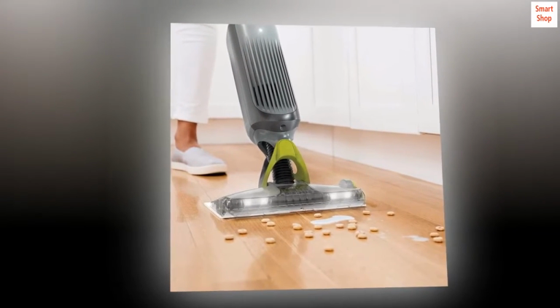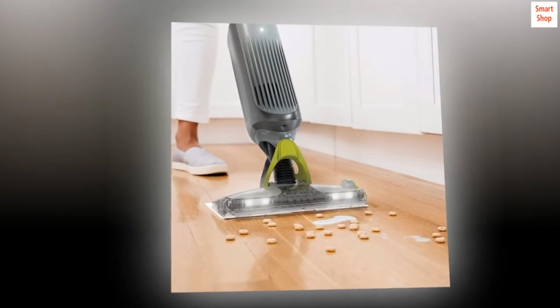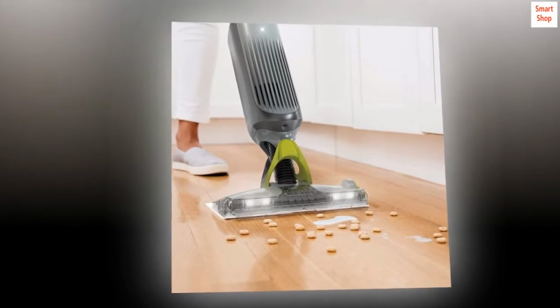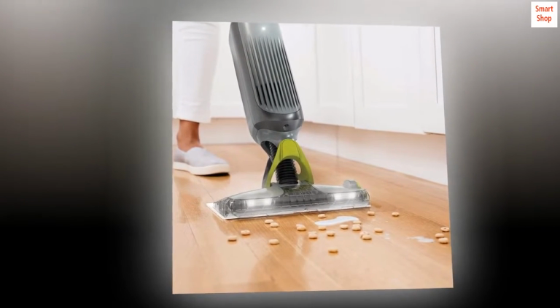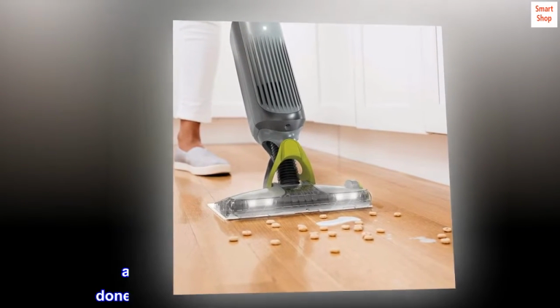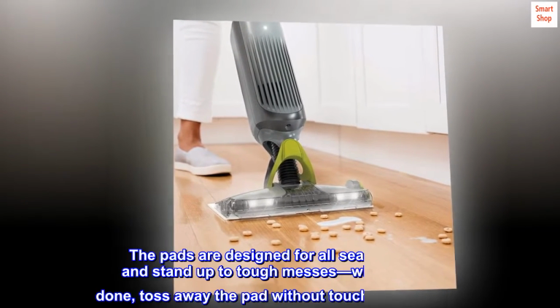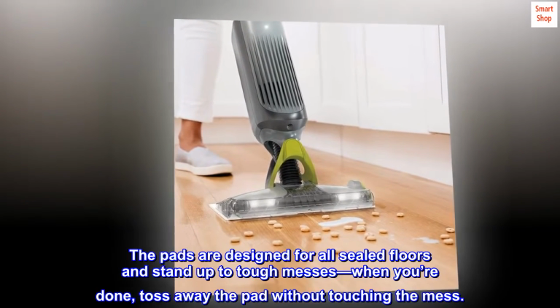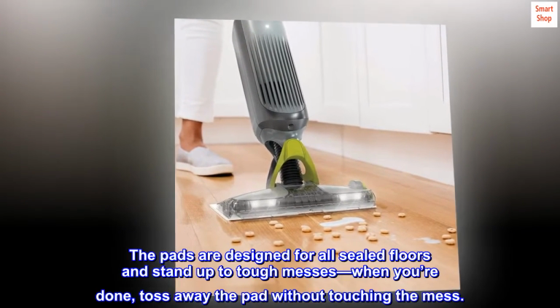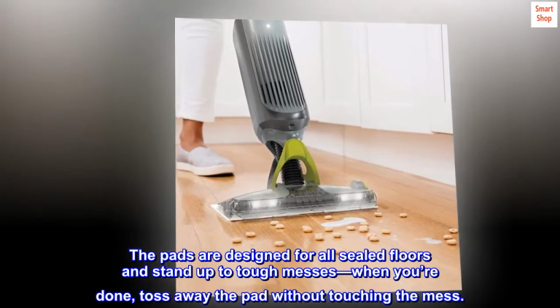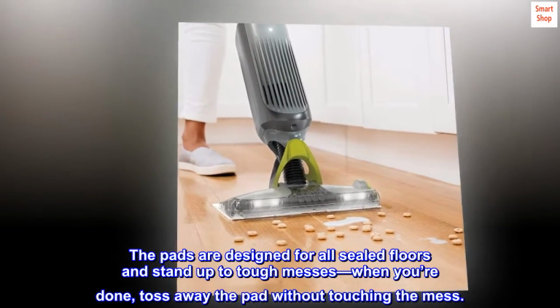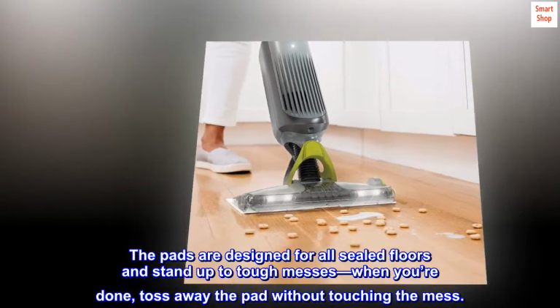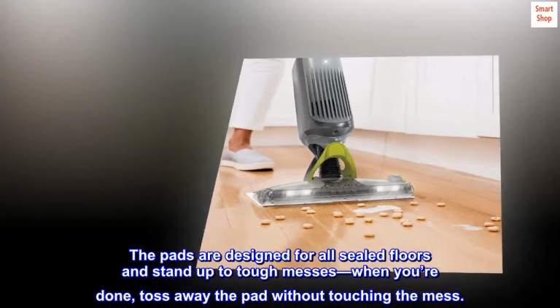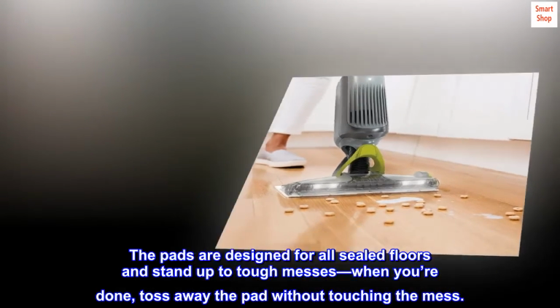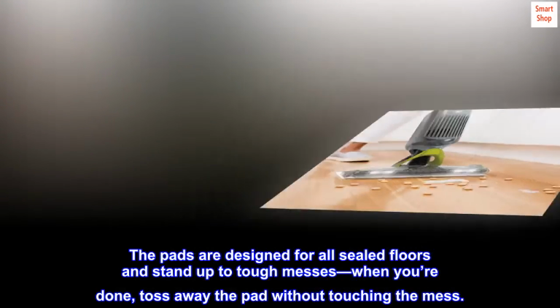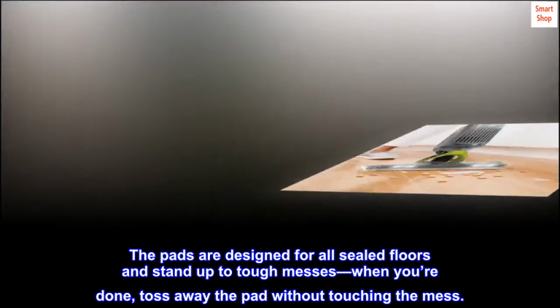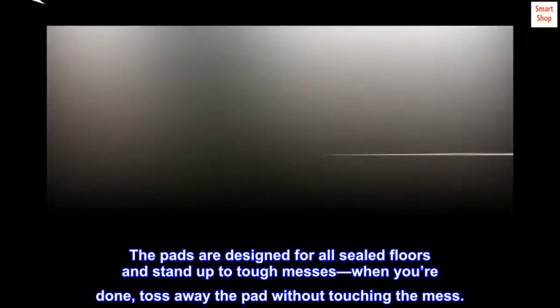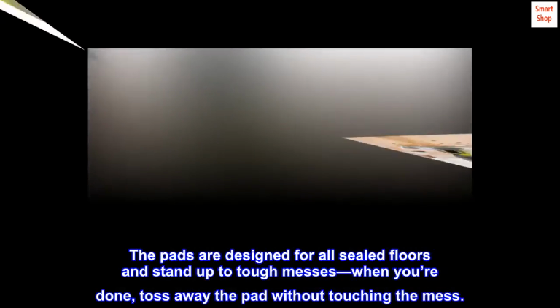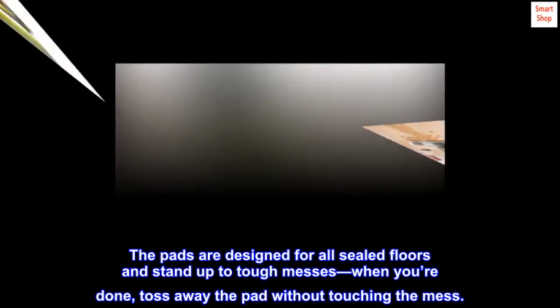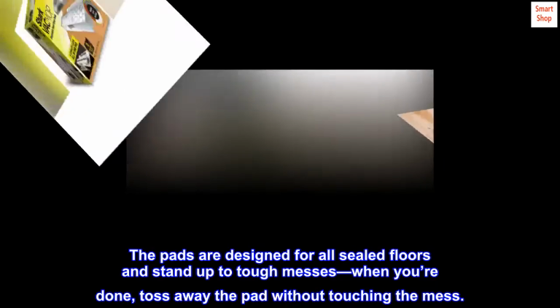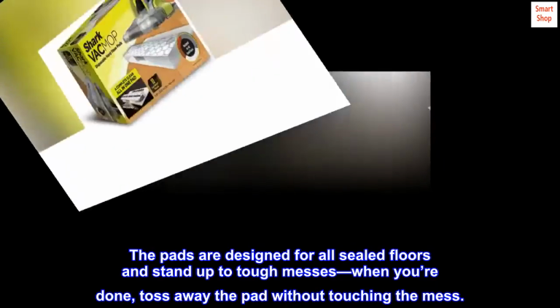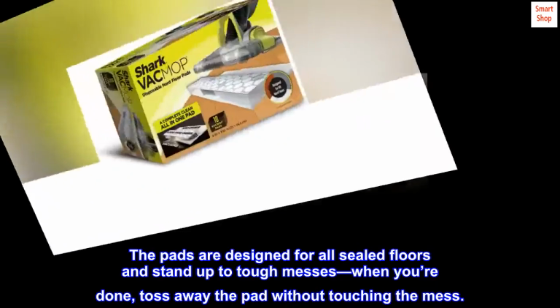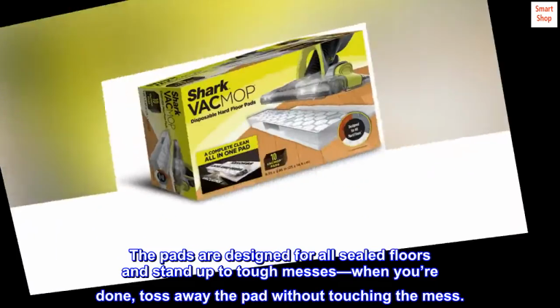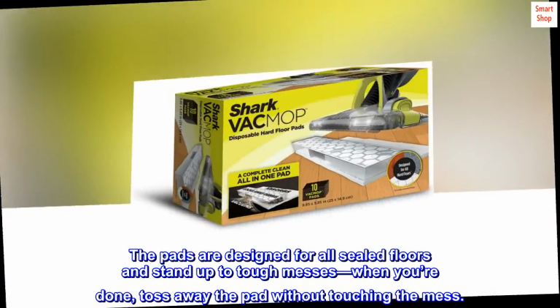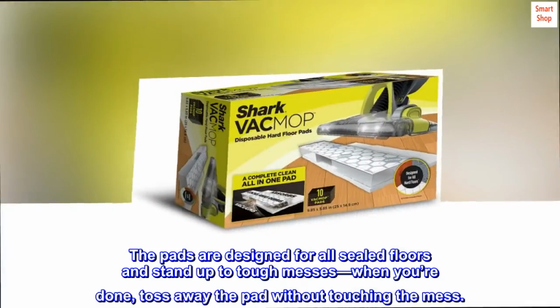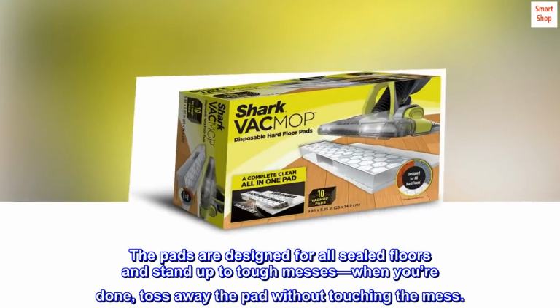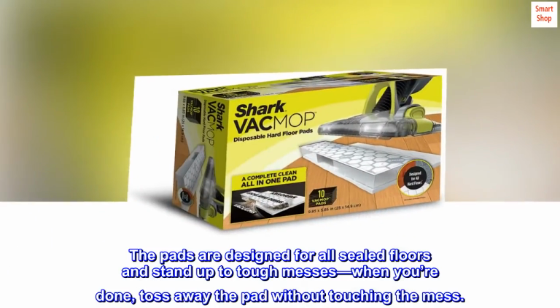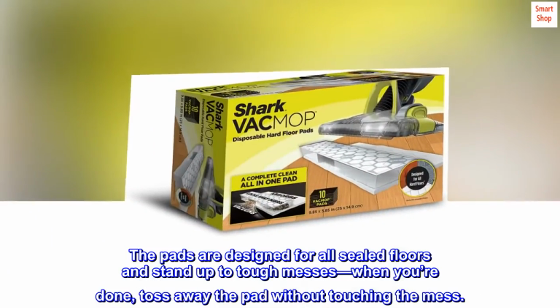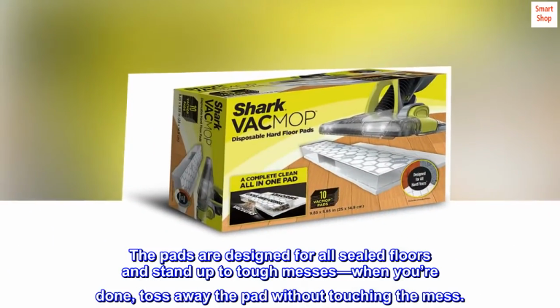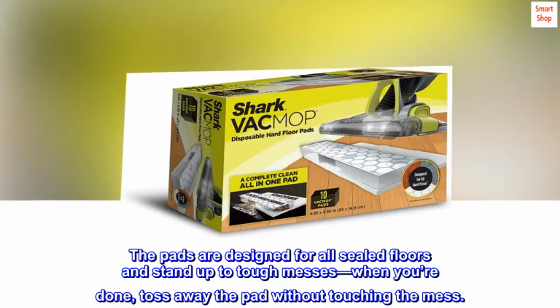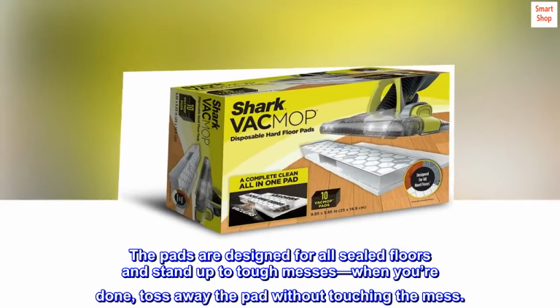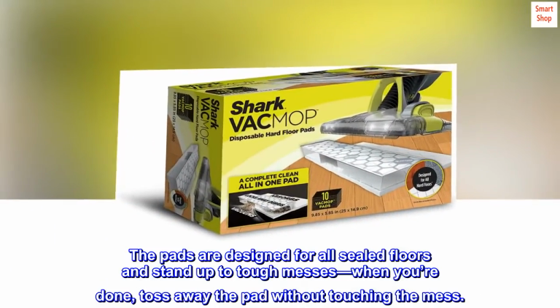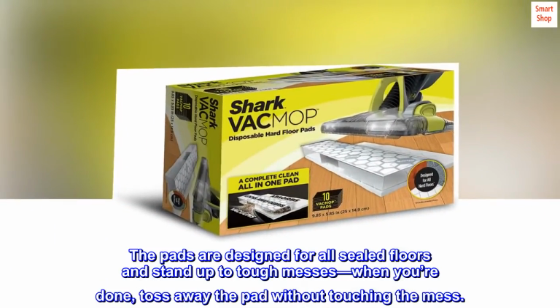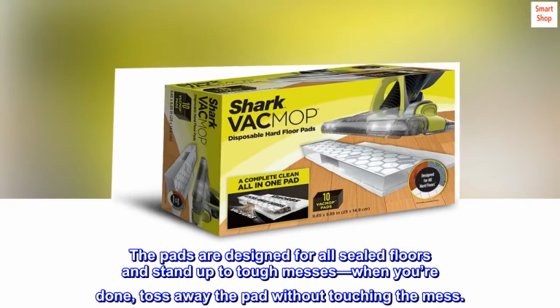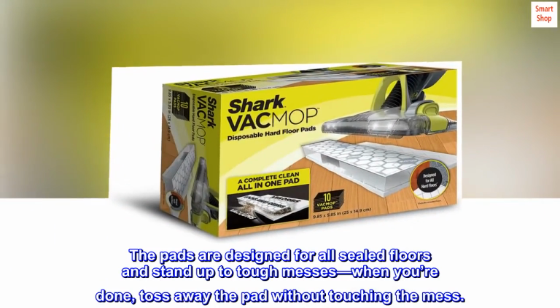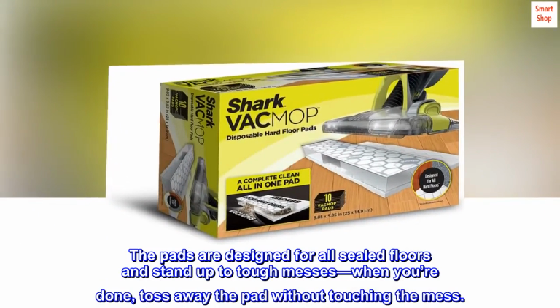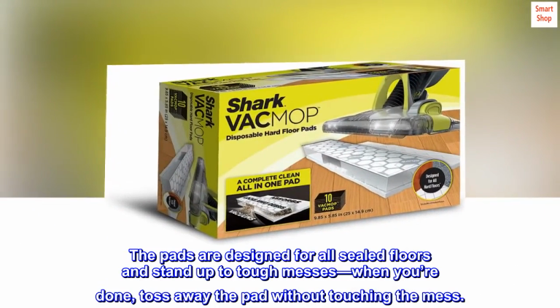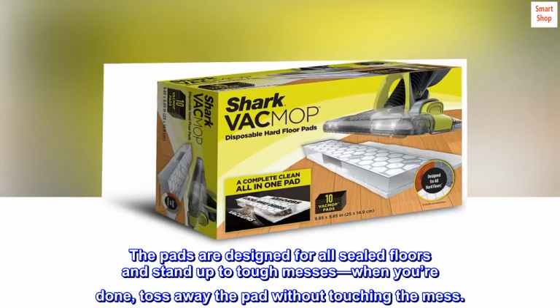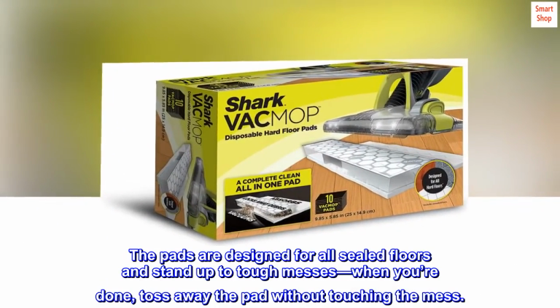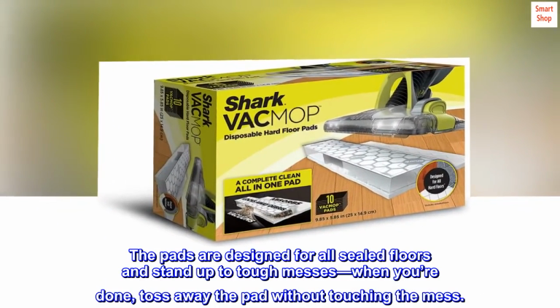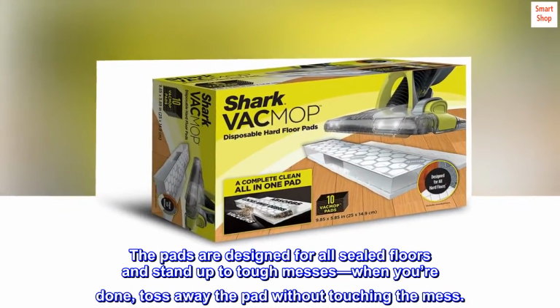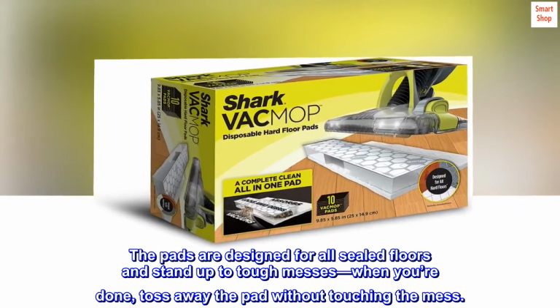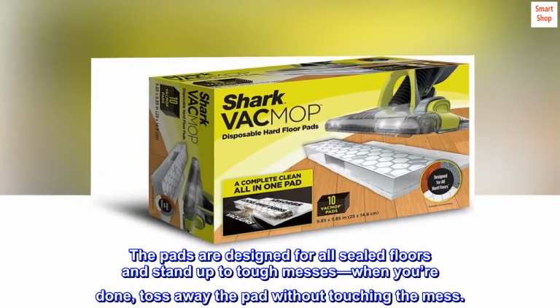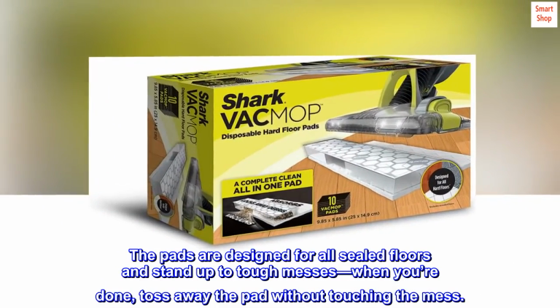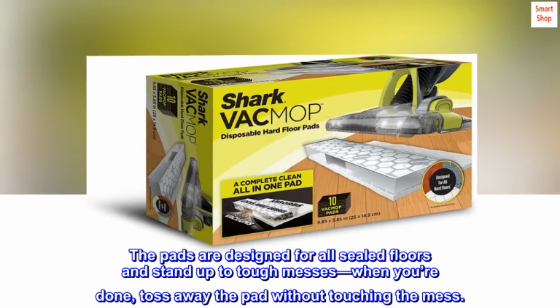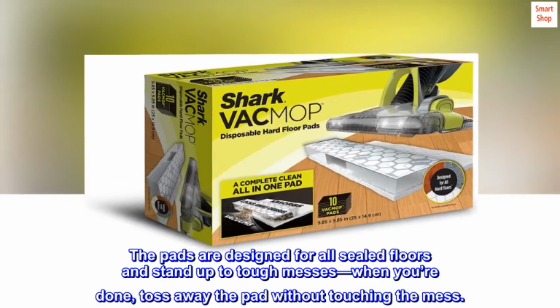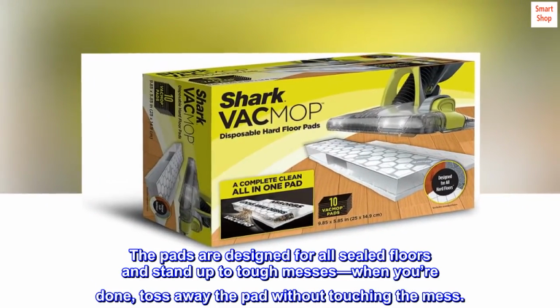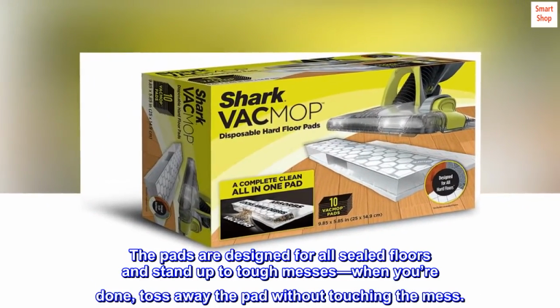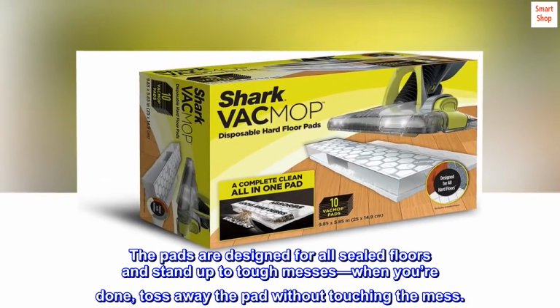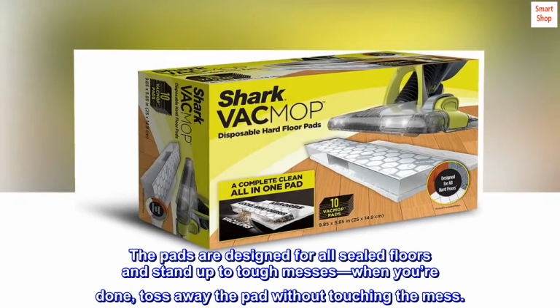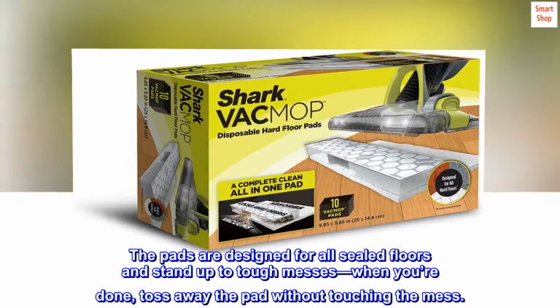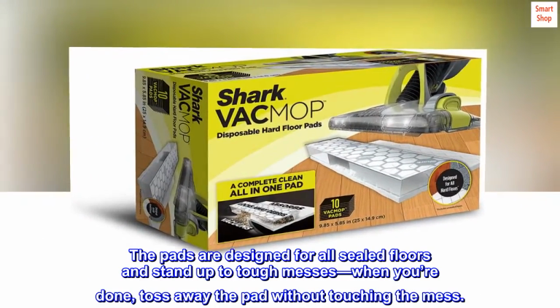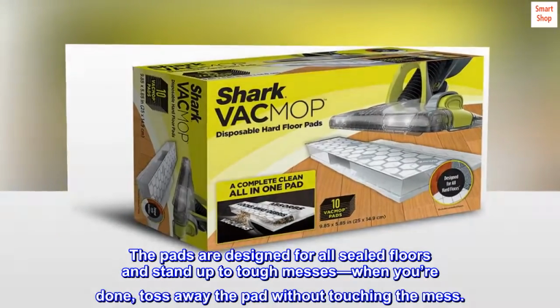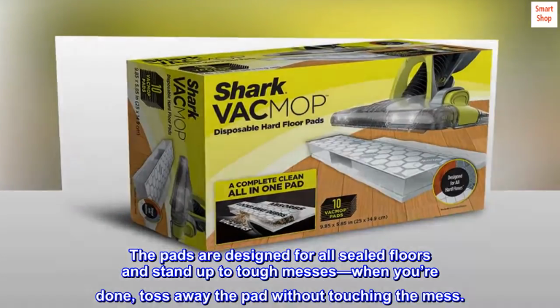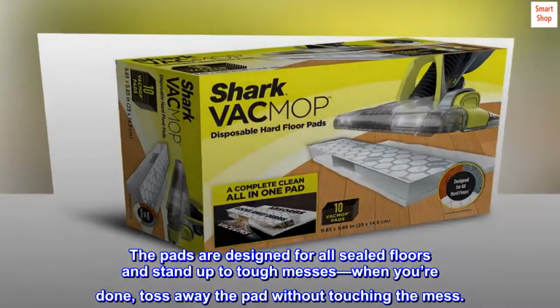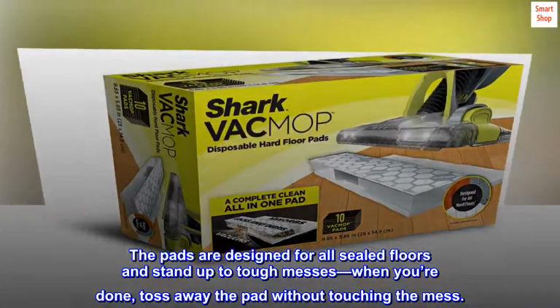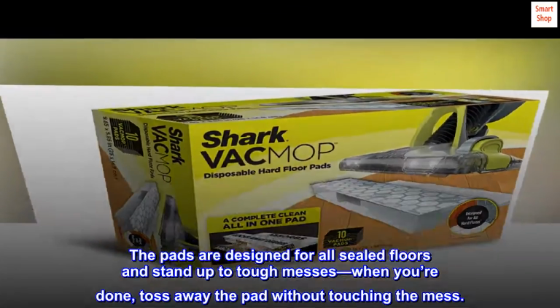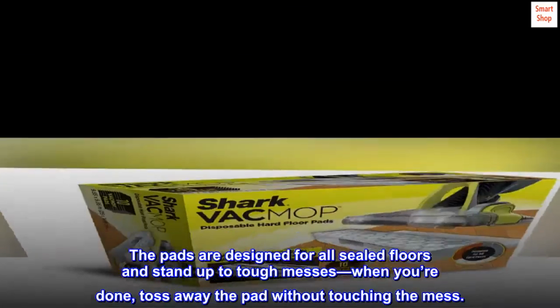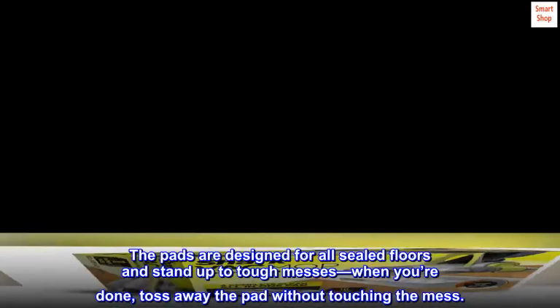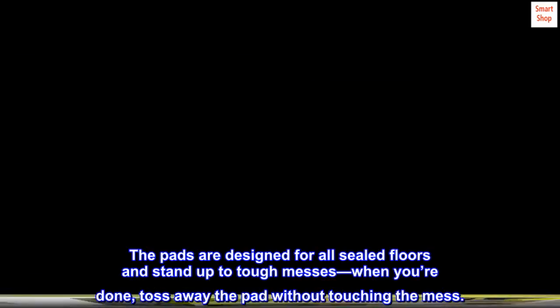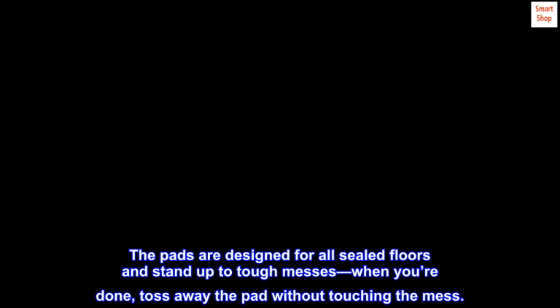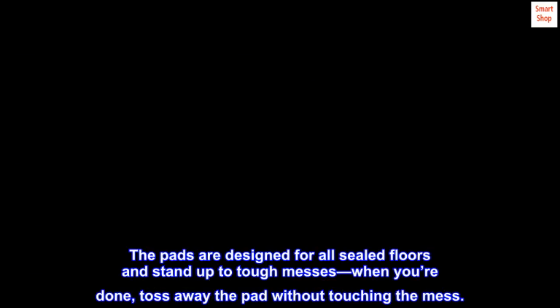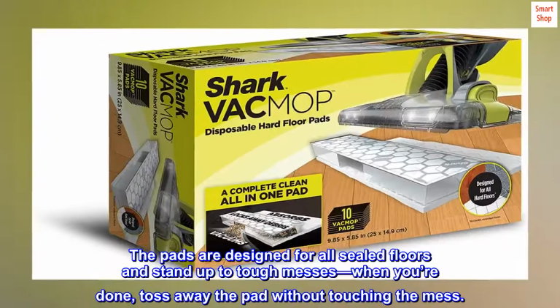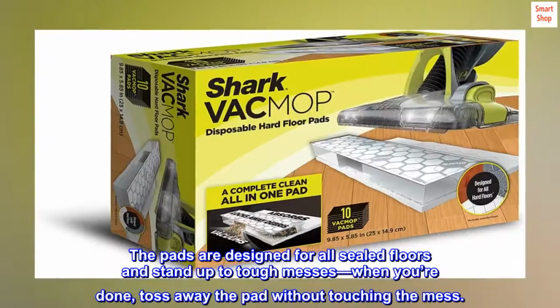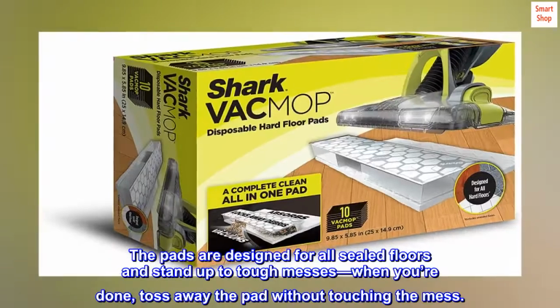The pads are designed for all sealed floors and stand up to tough messes. When you're done, toss away the pad without touching the mess.